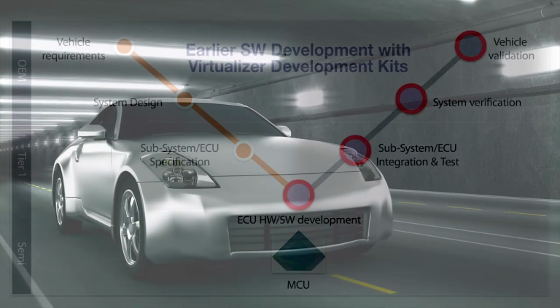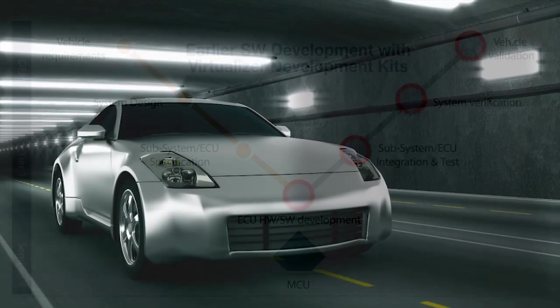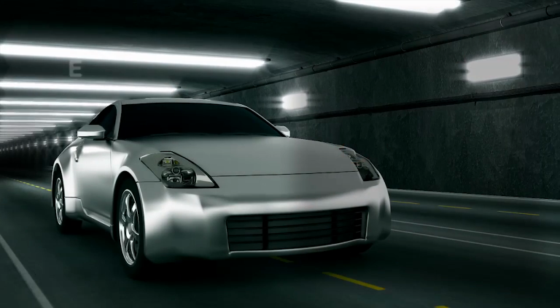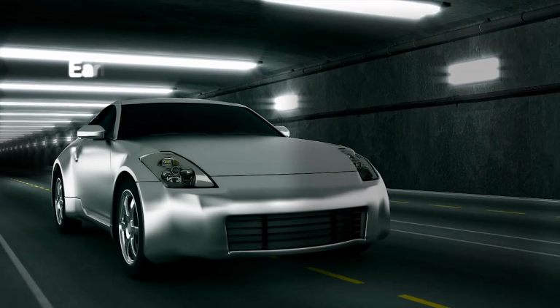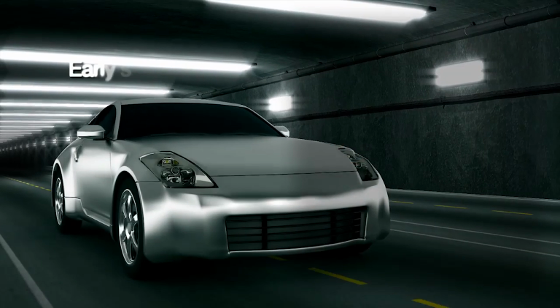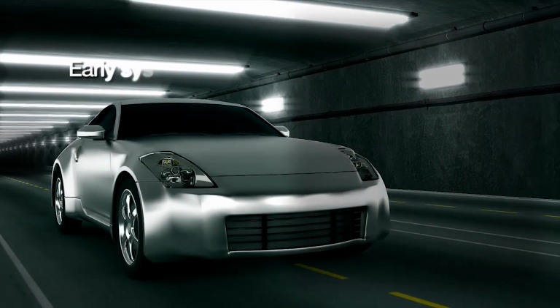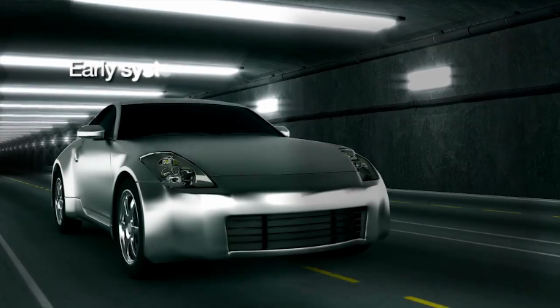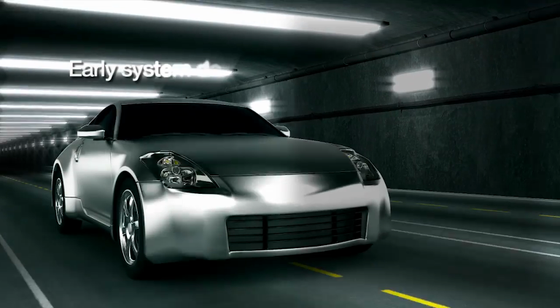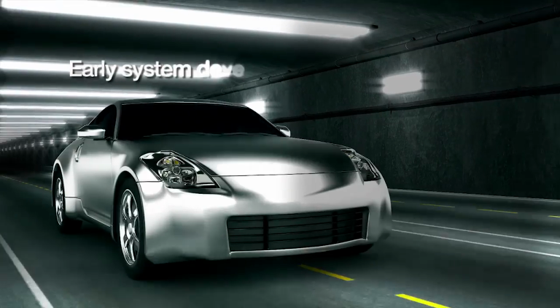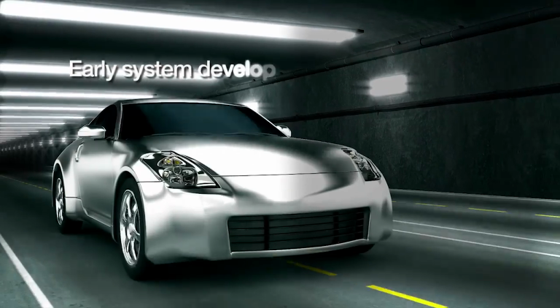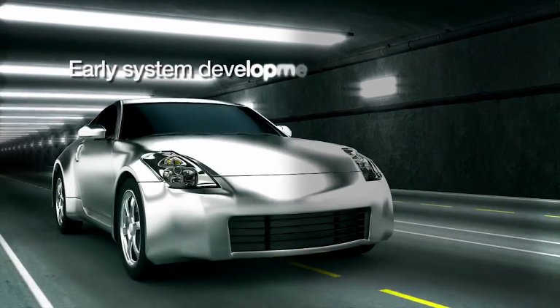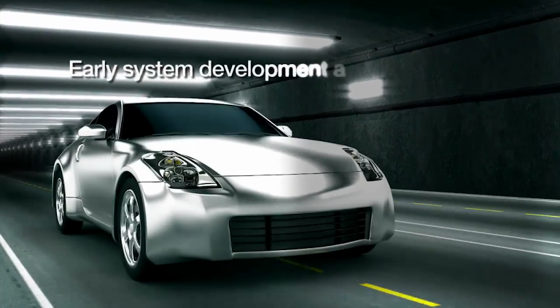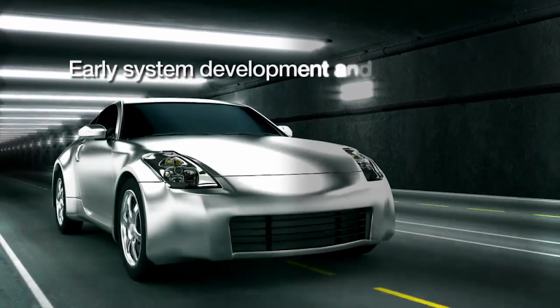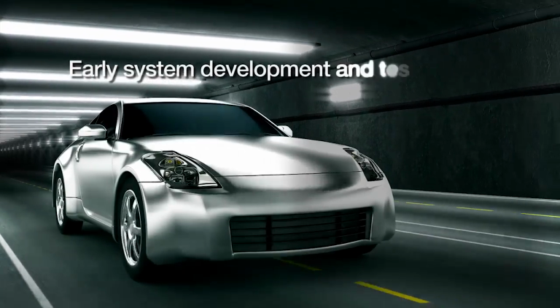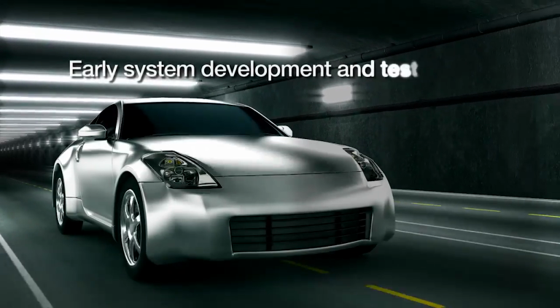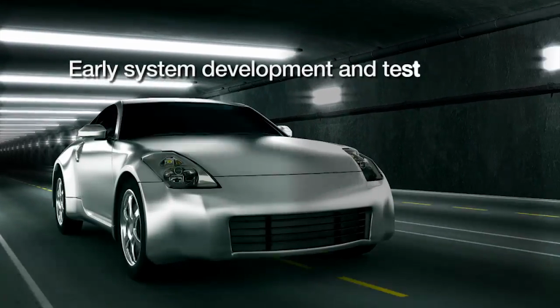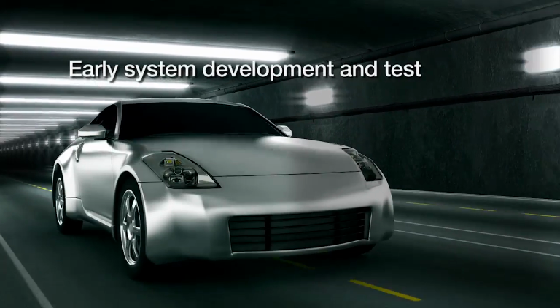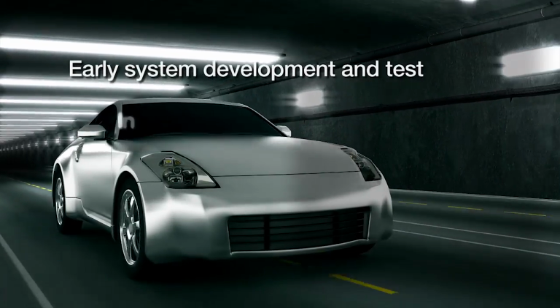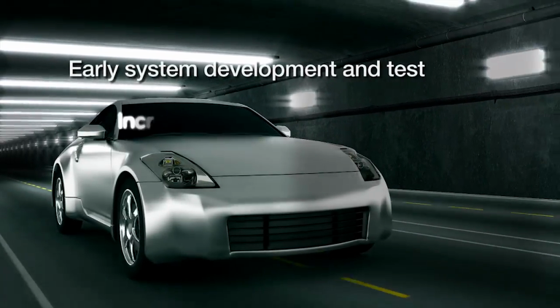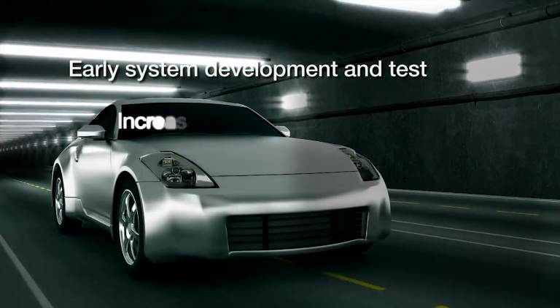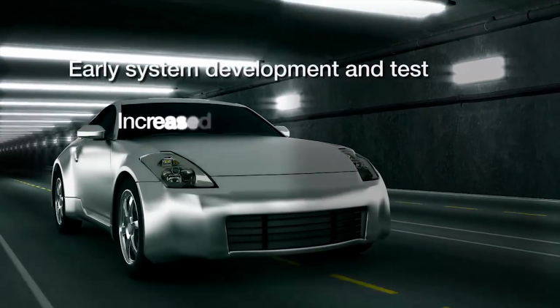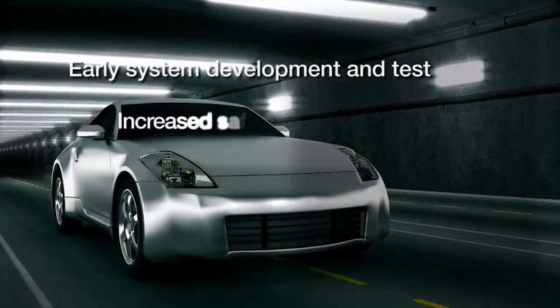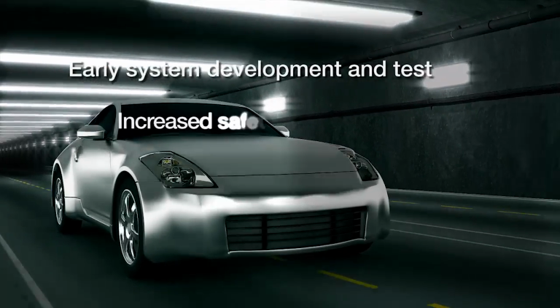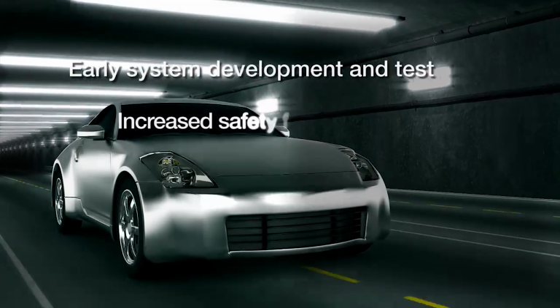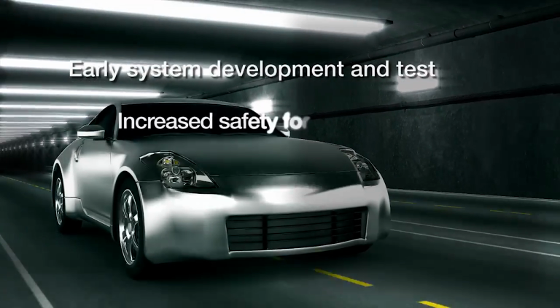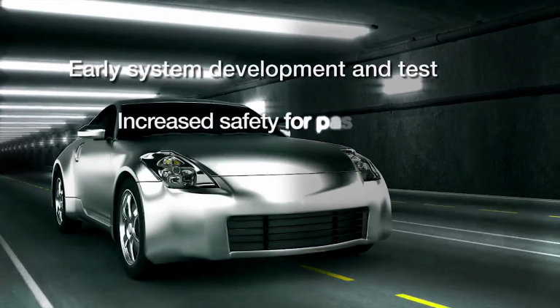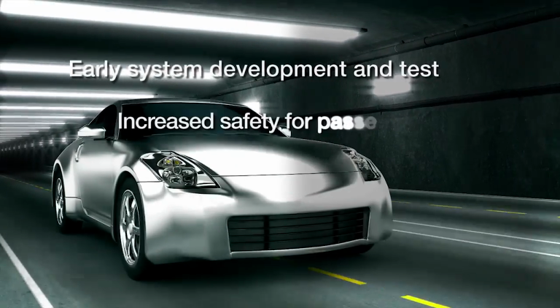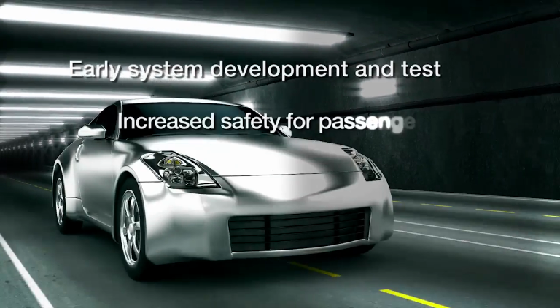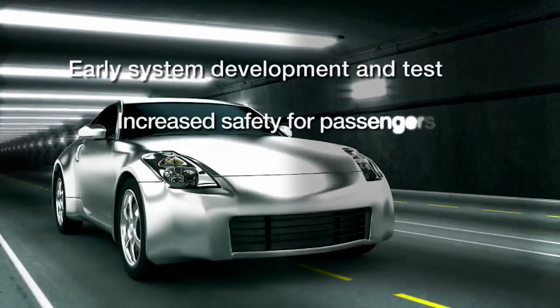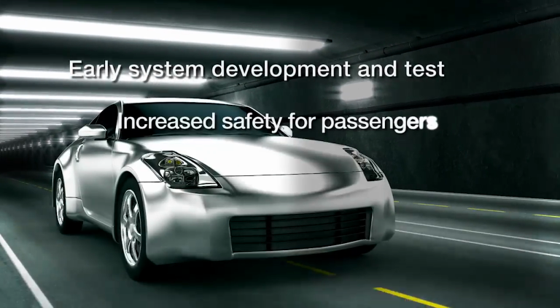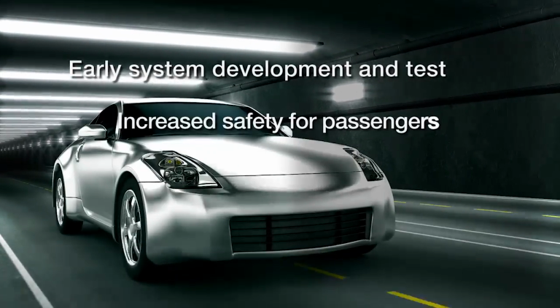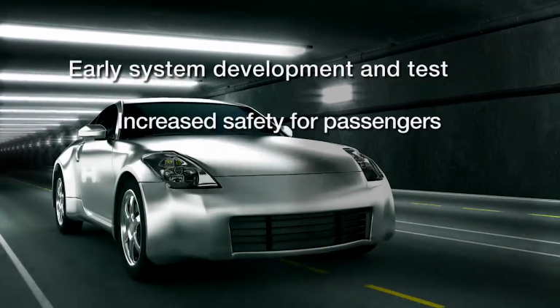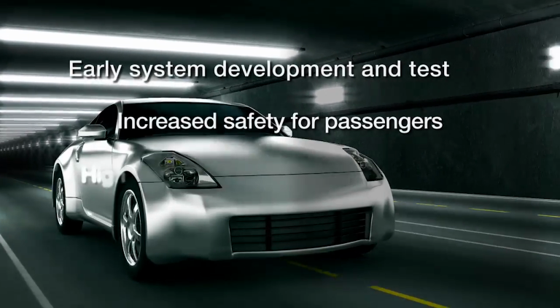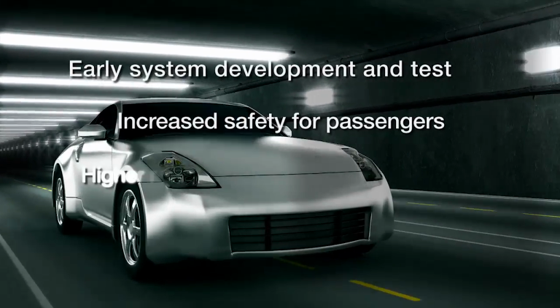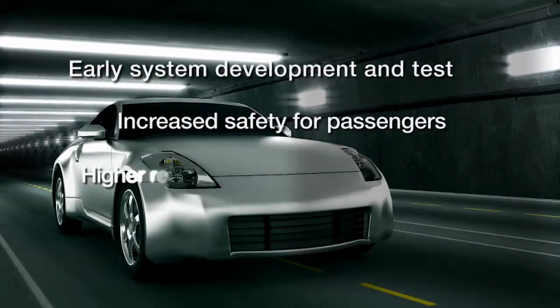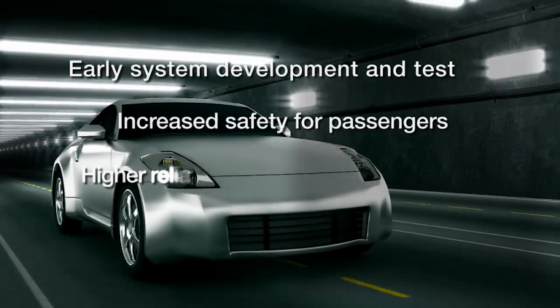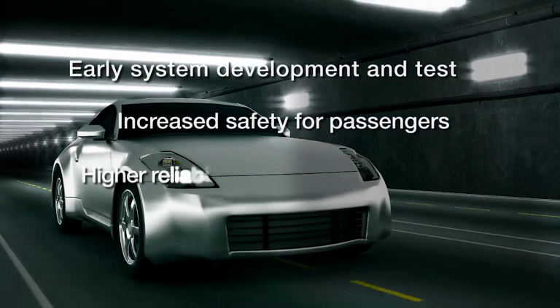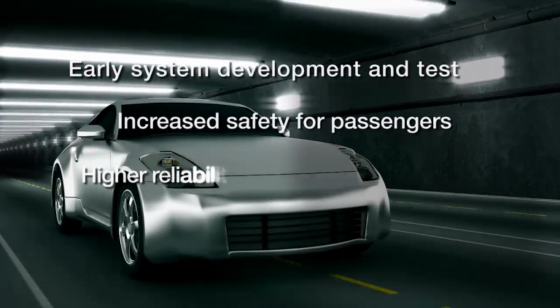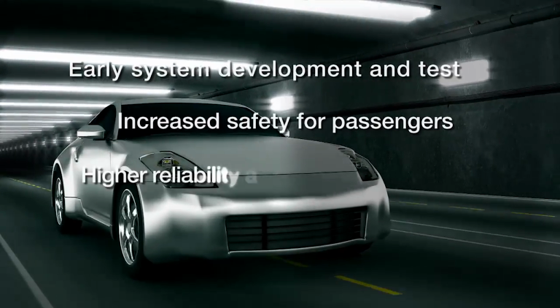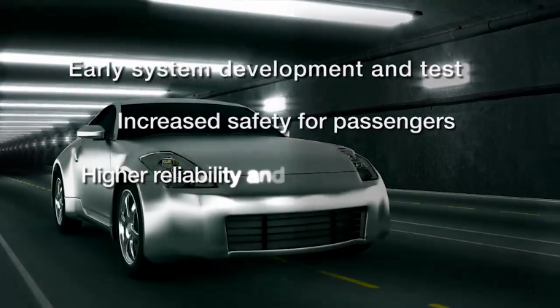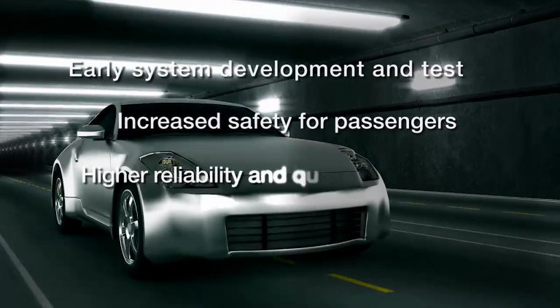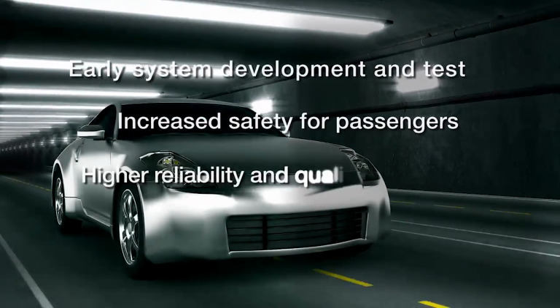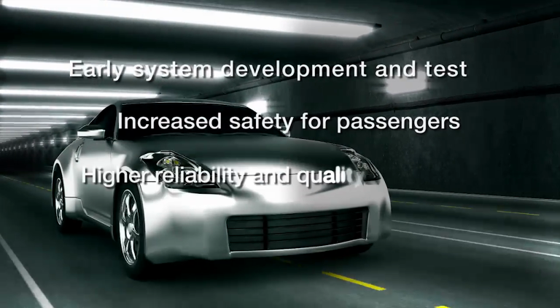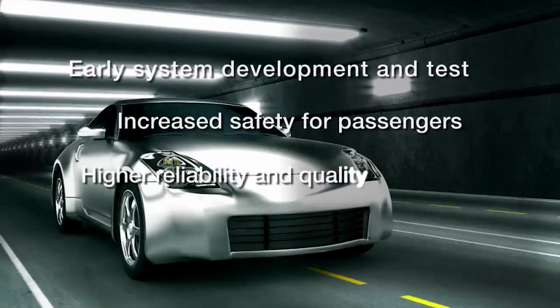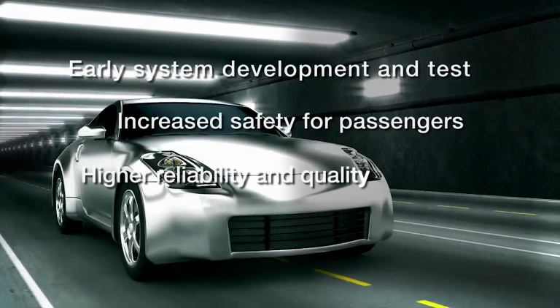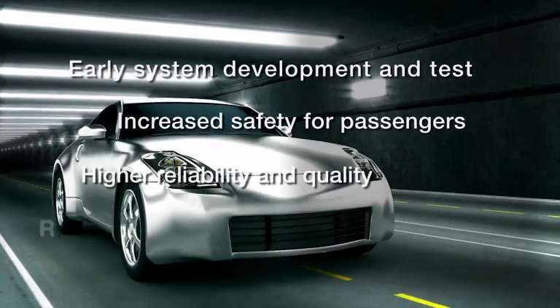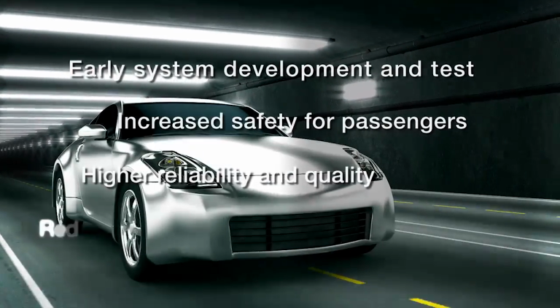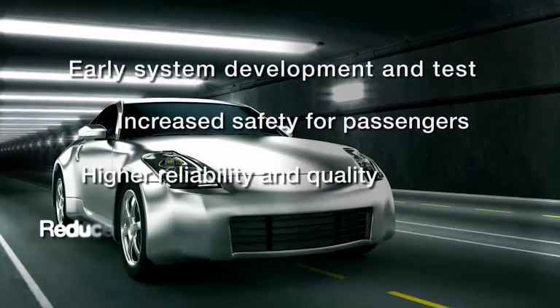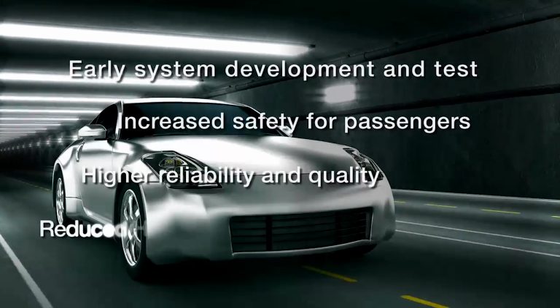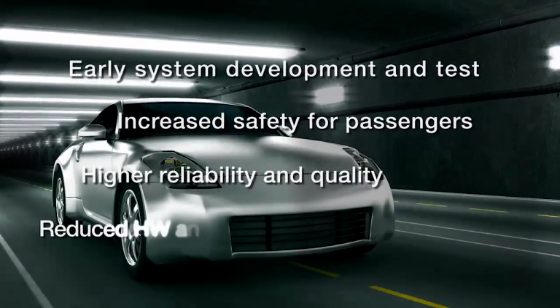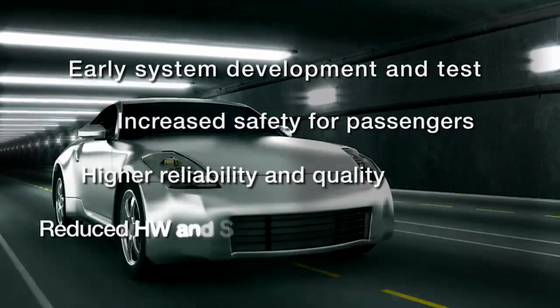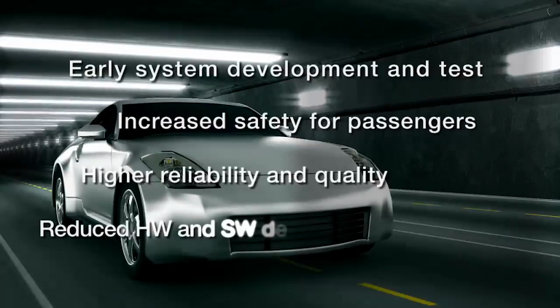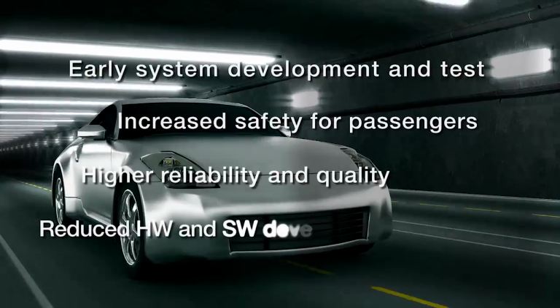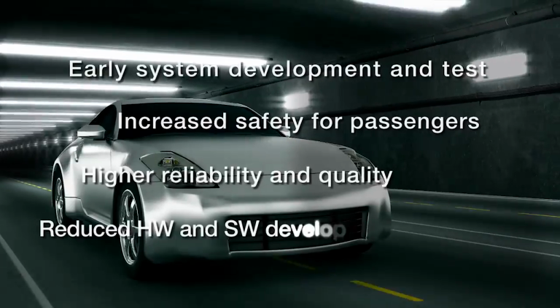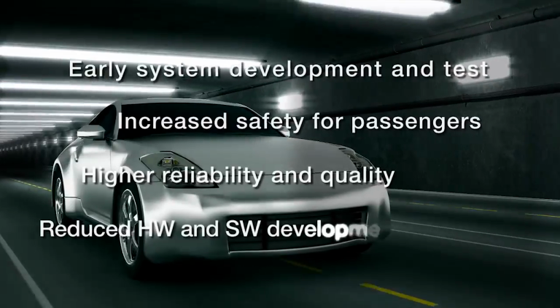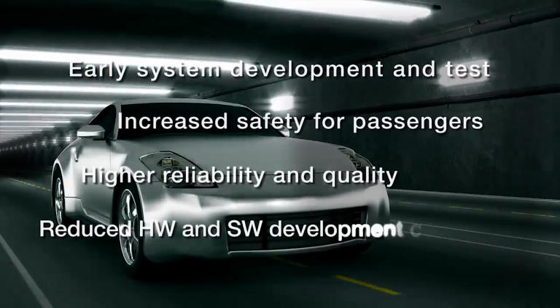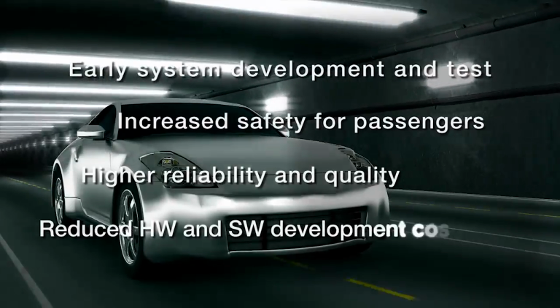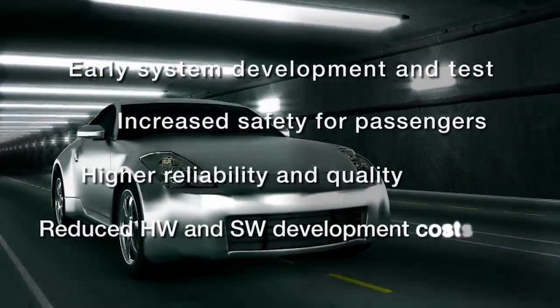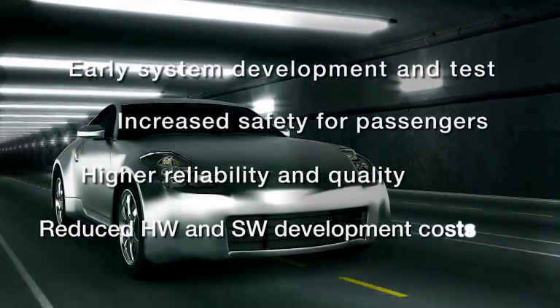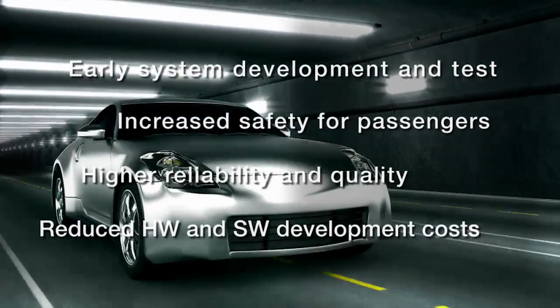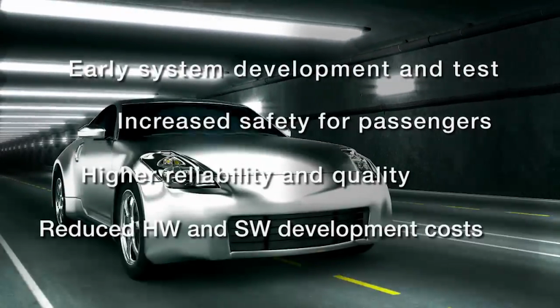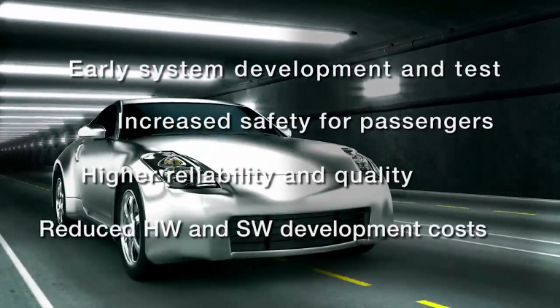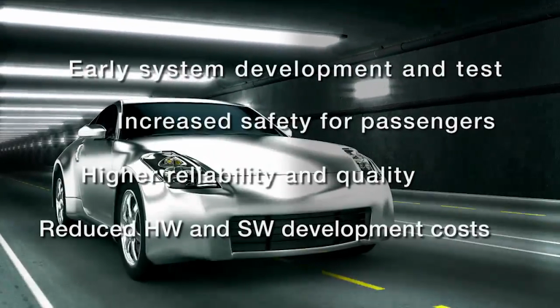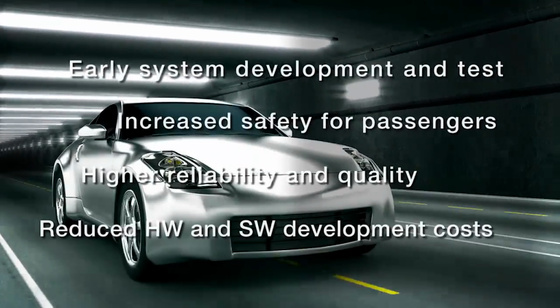Combined, the Synopsys automotive solution accelerates the development of robust systems for under-the-hood applications.